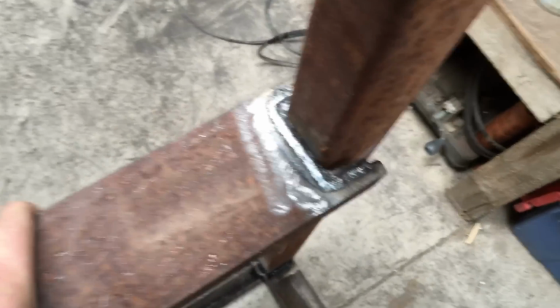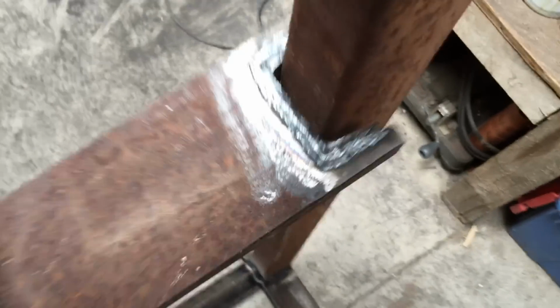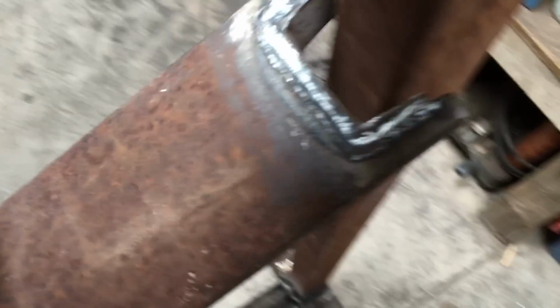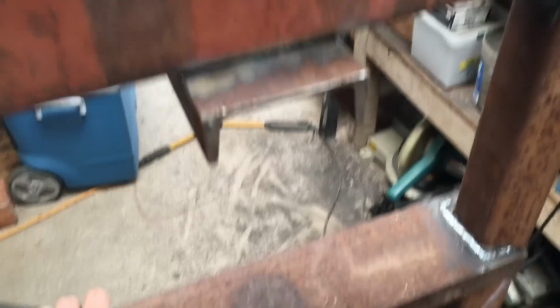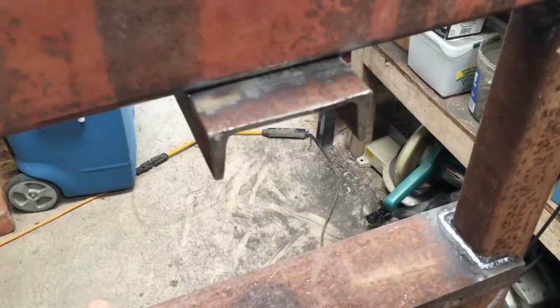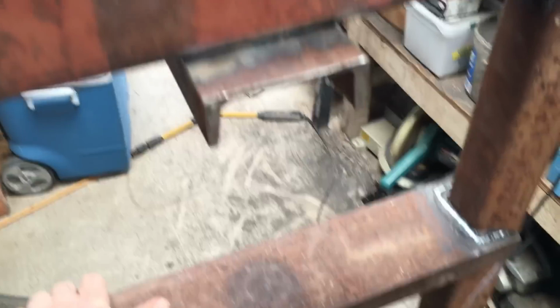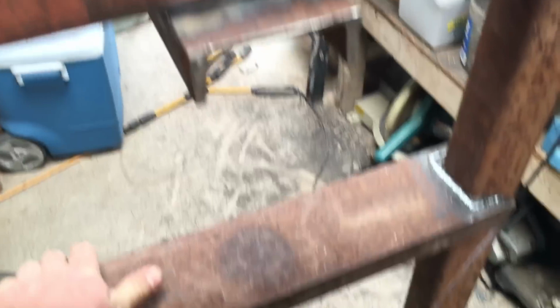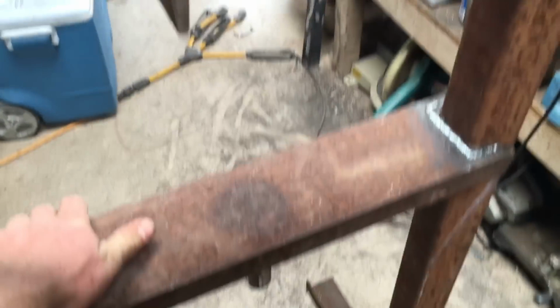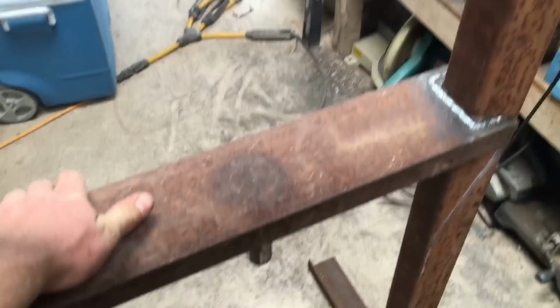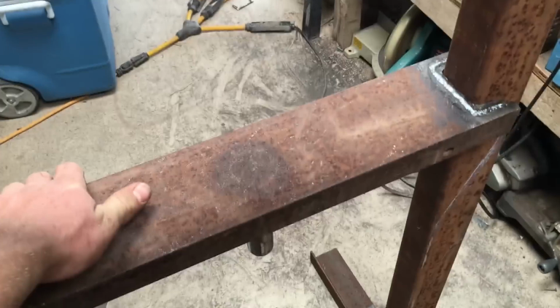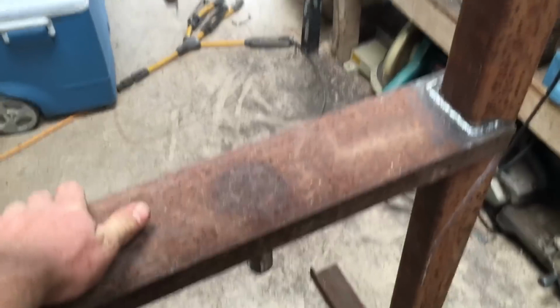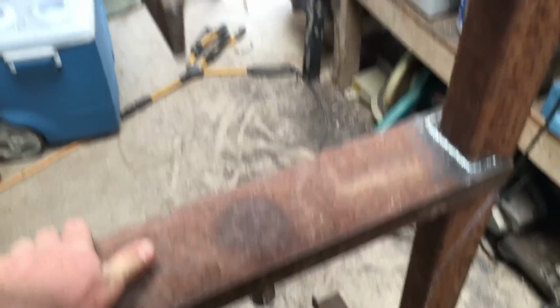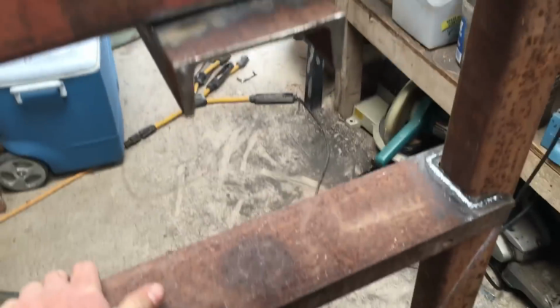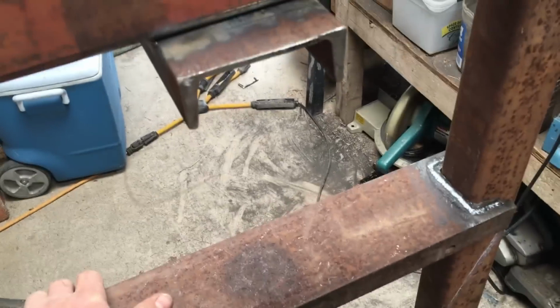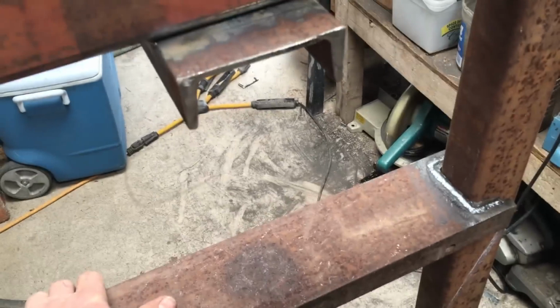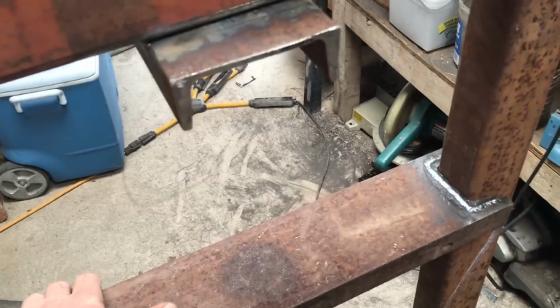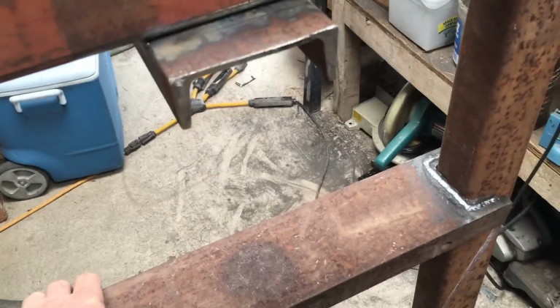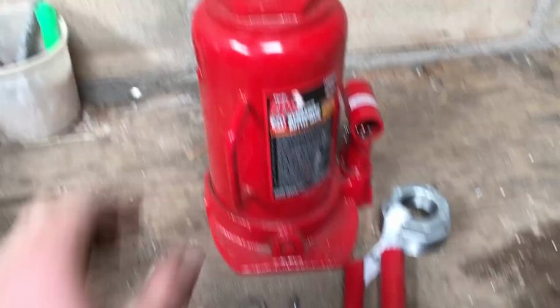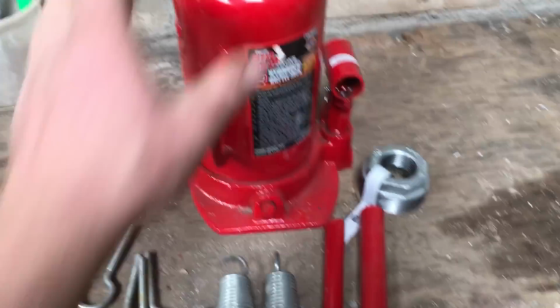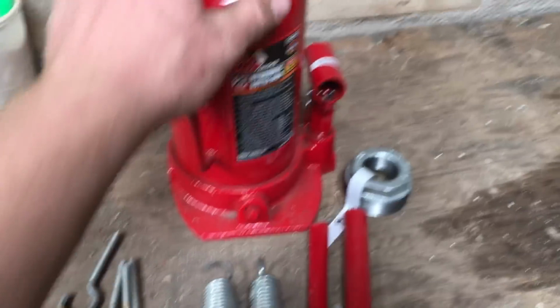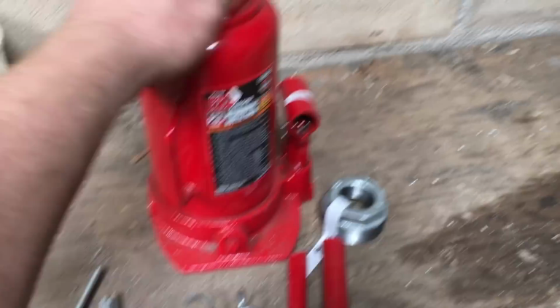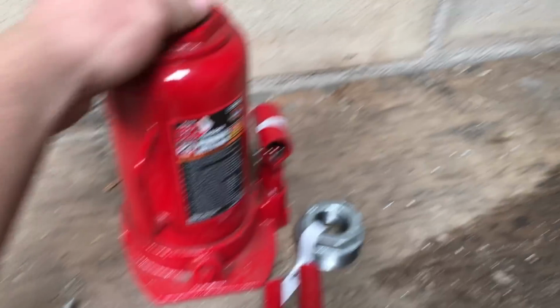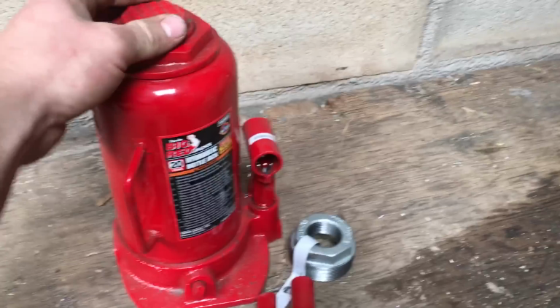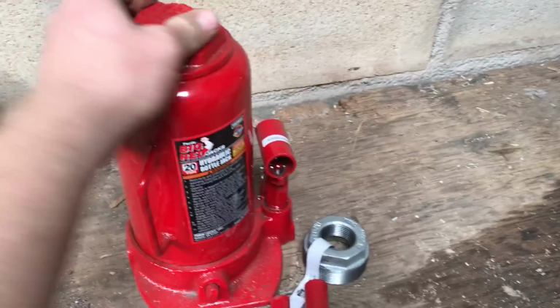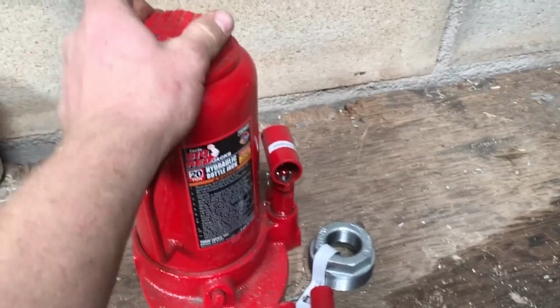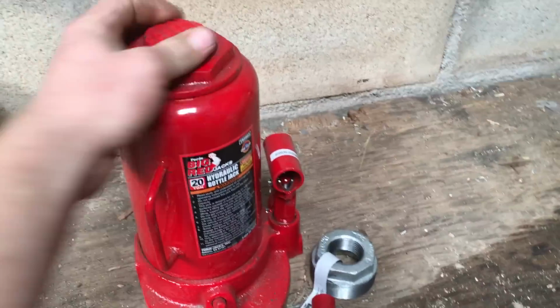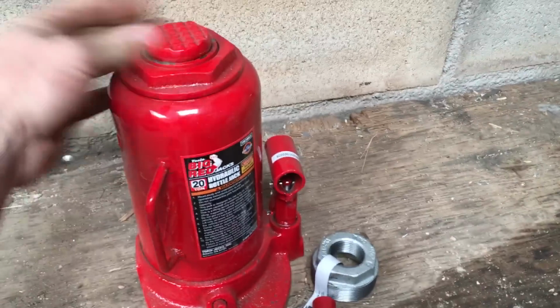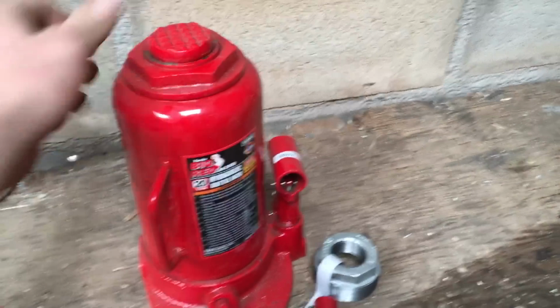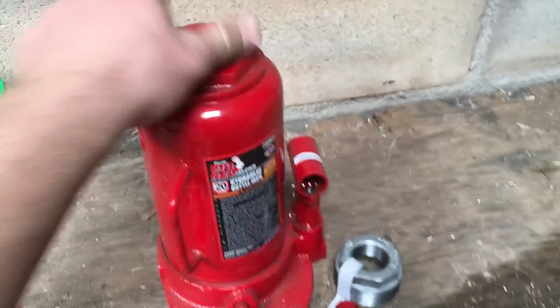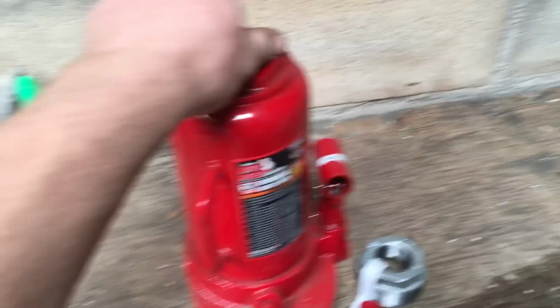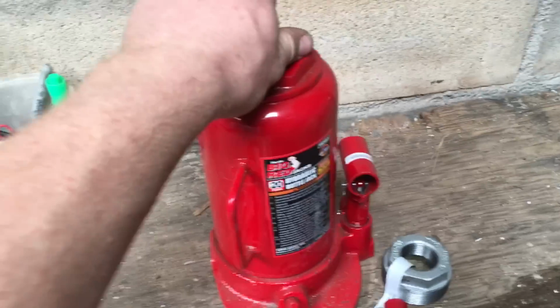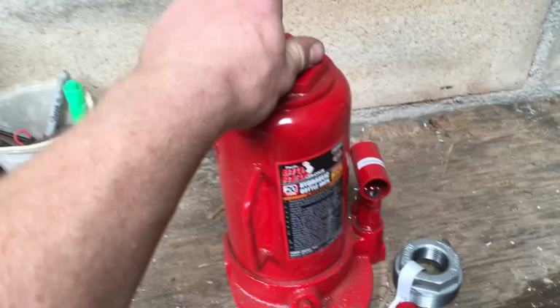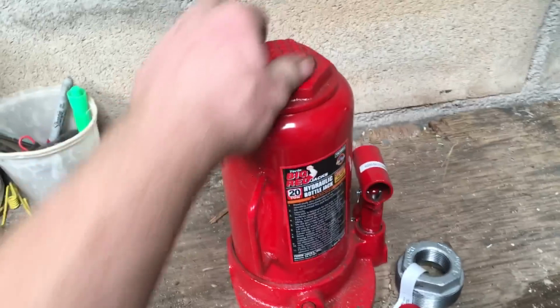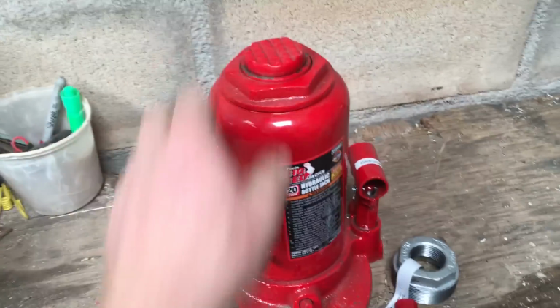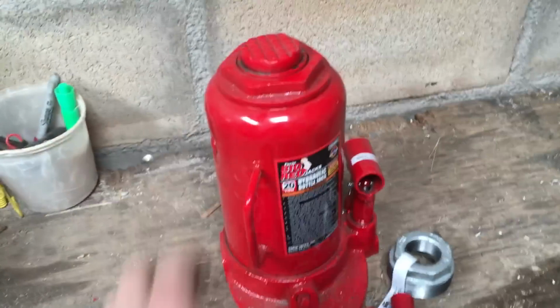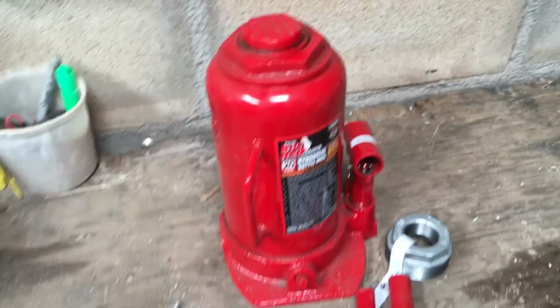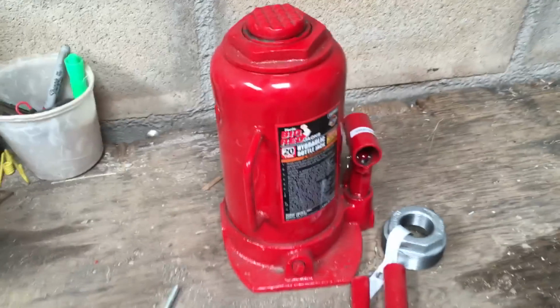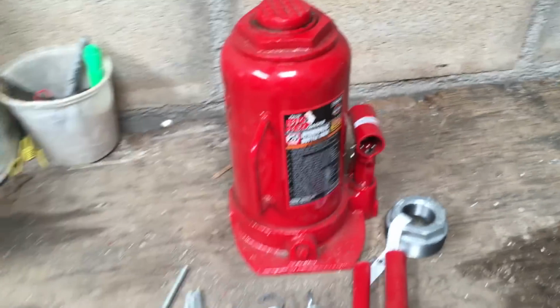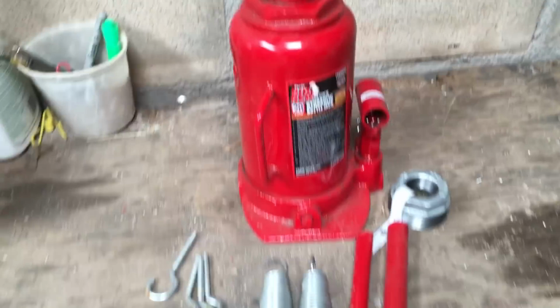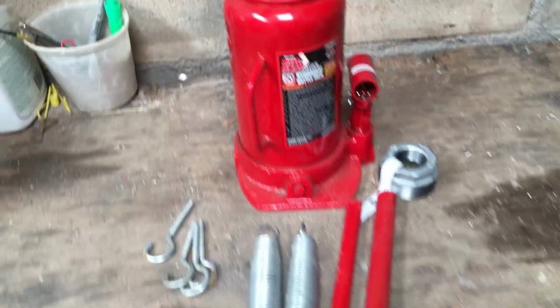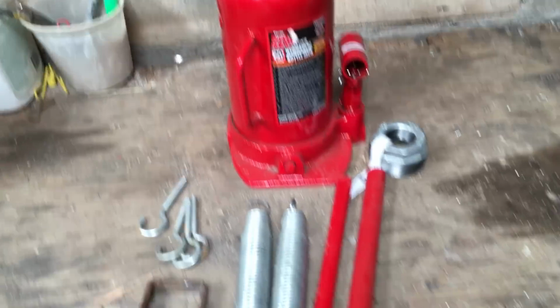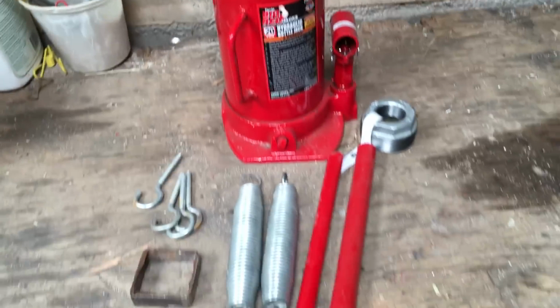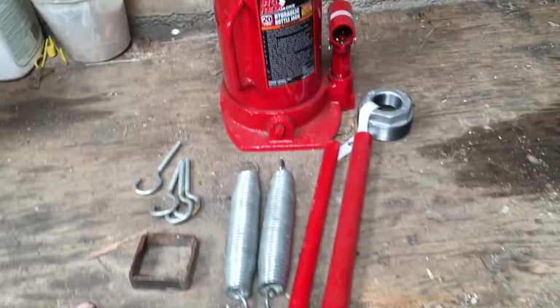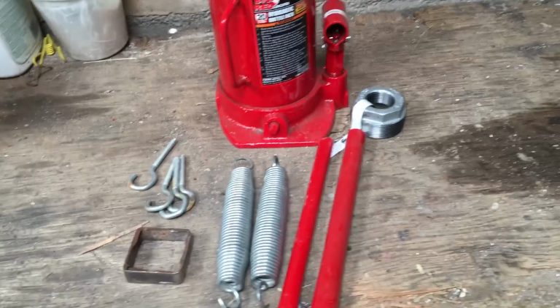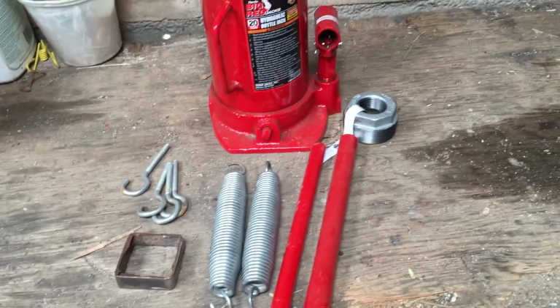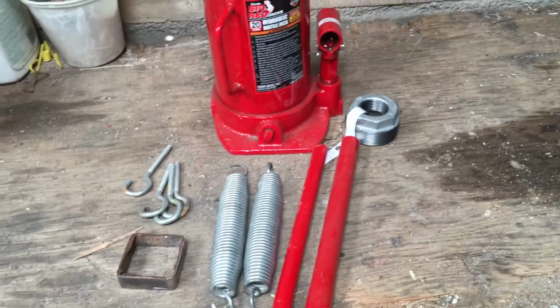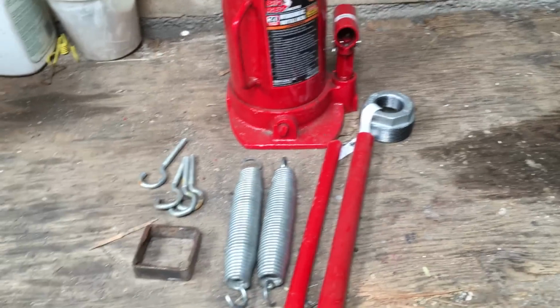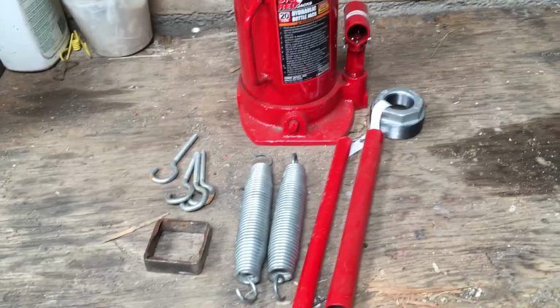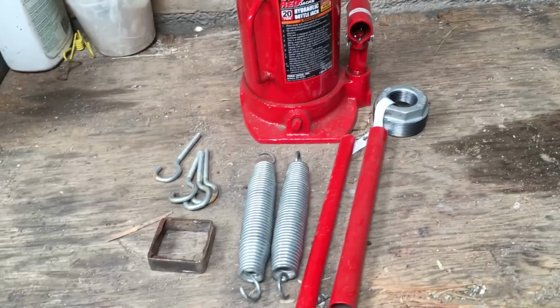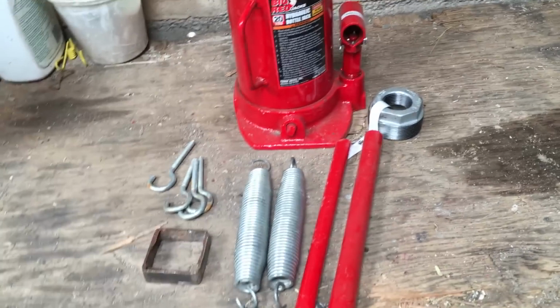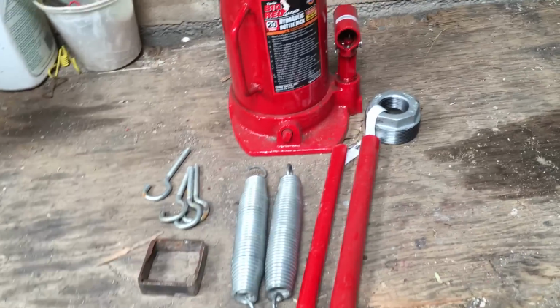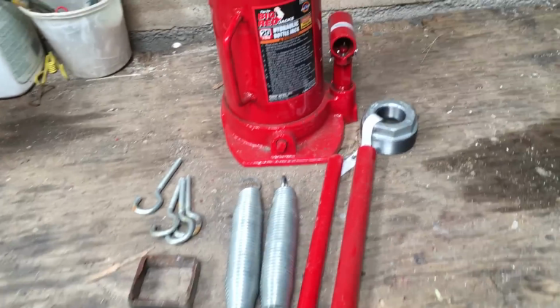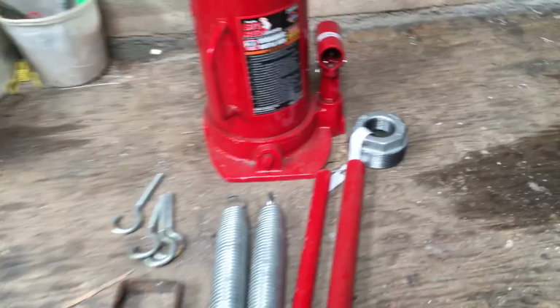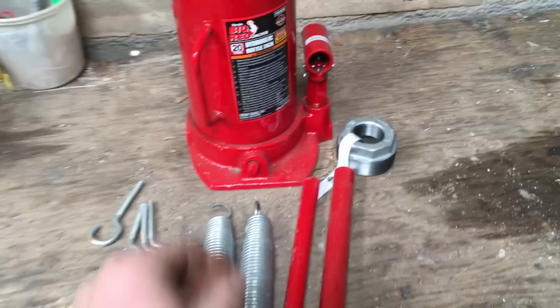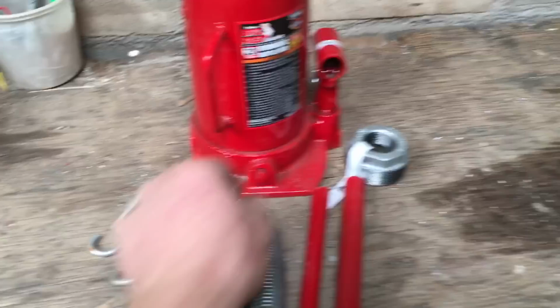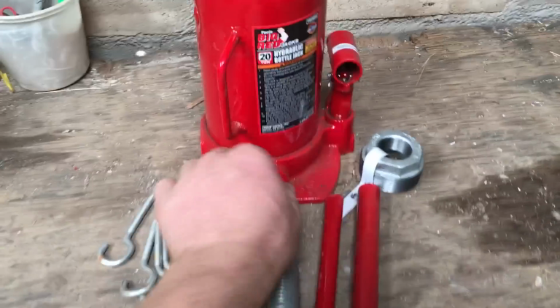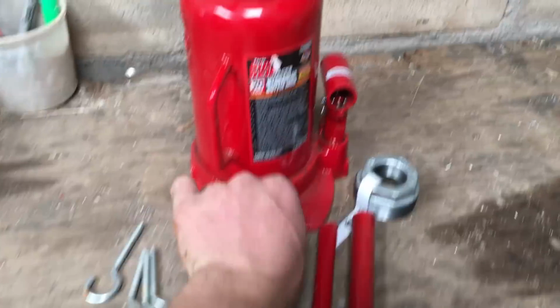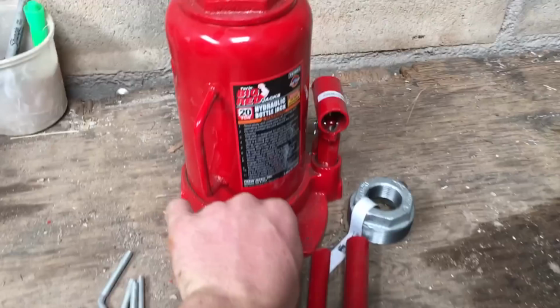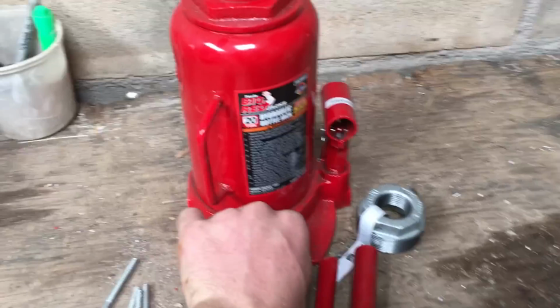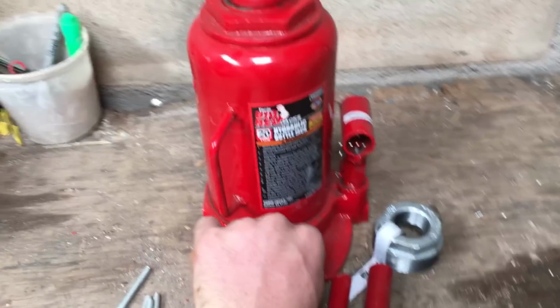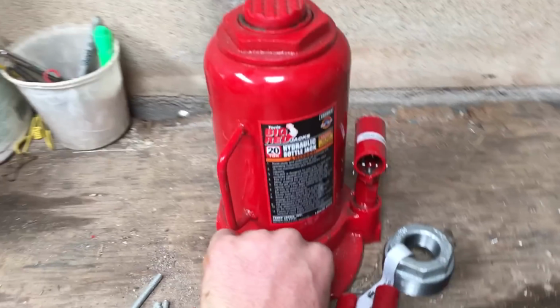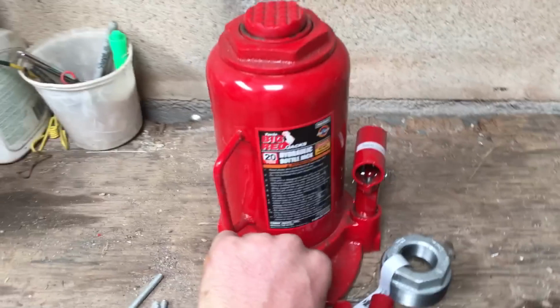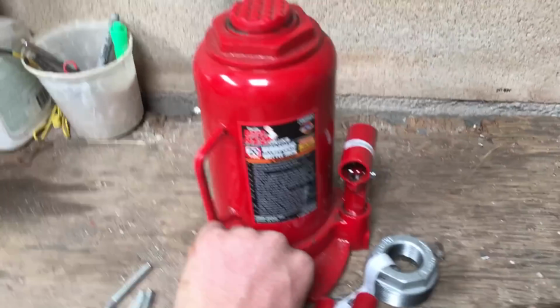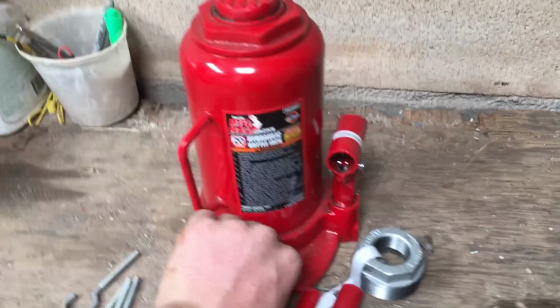Between these two here, that's where my bottle jack is going to sit. Home Depot, $35 — it's a 20-ton bottle jack.